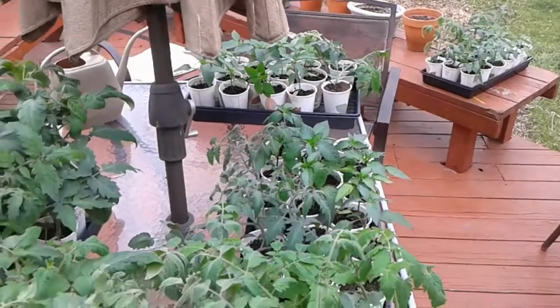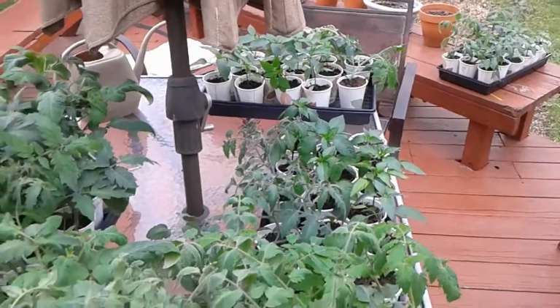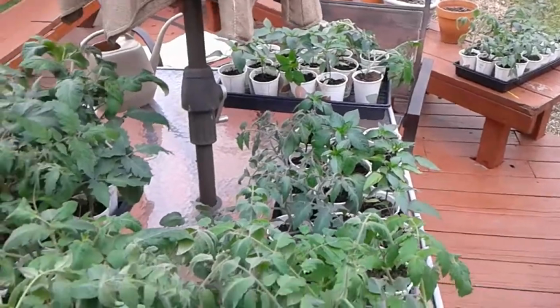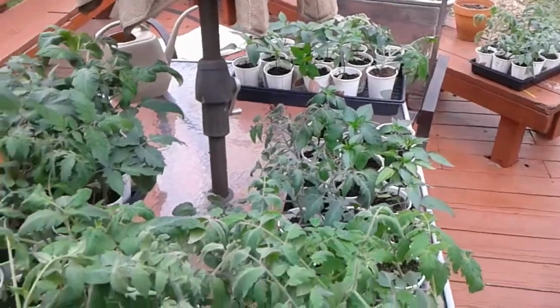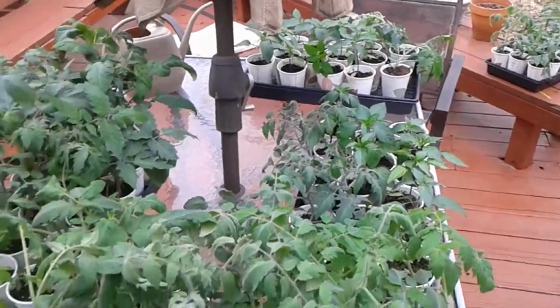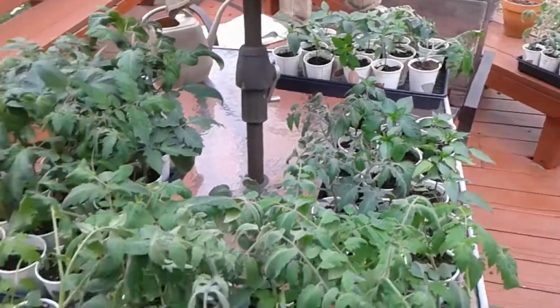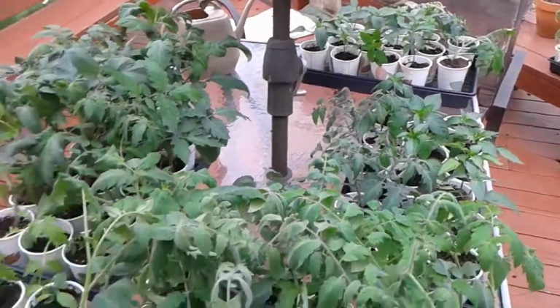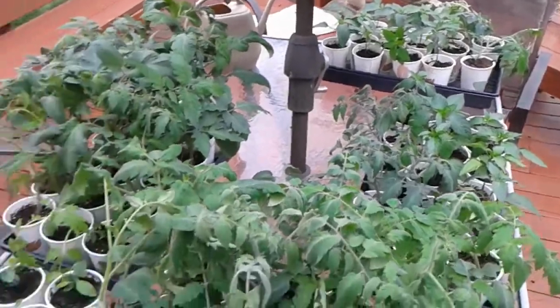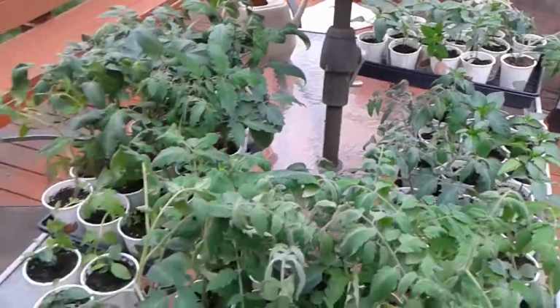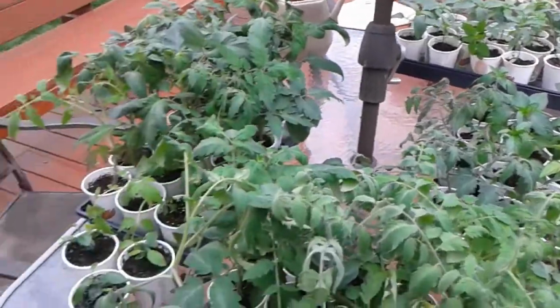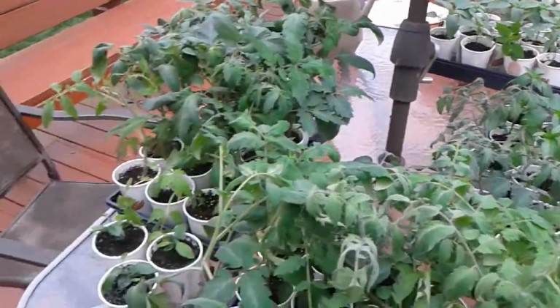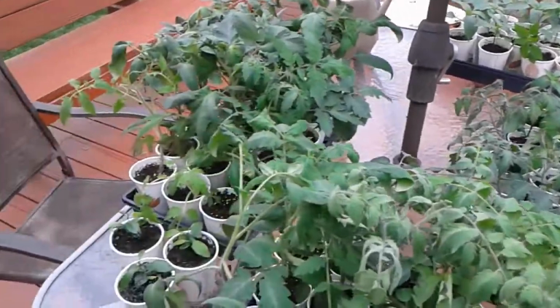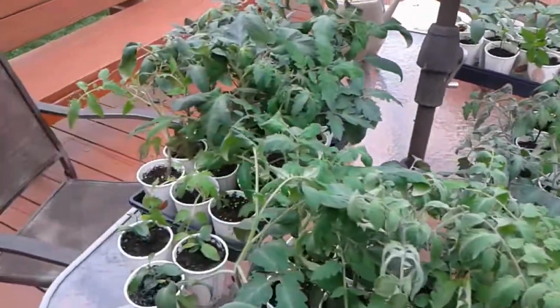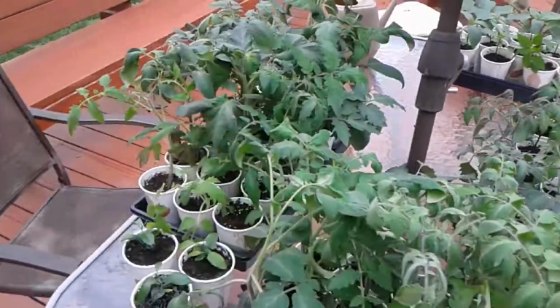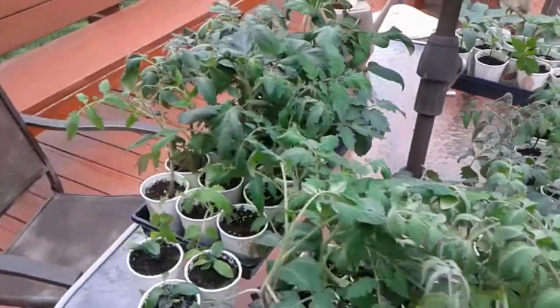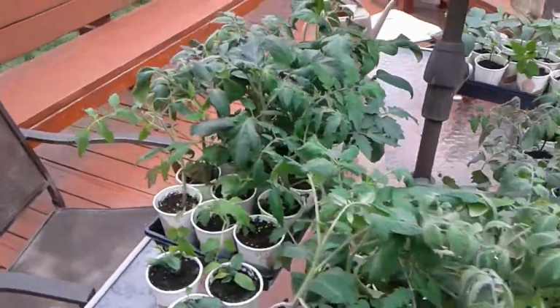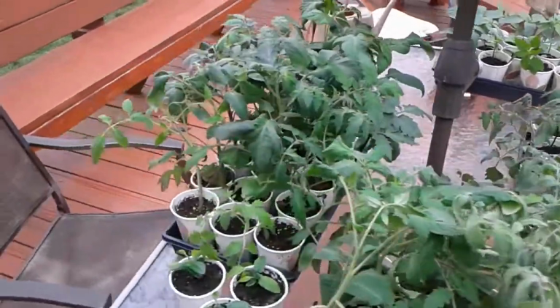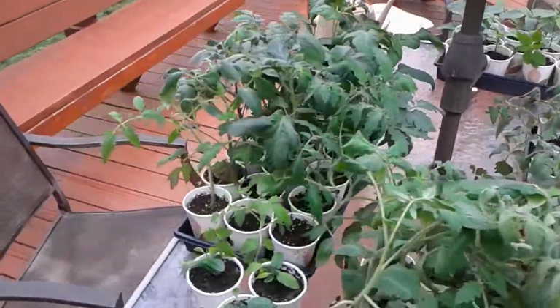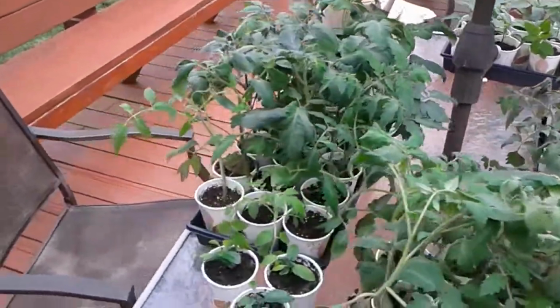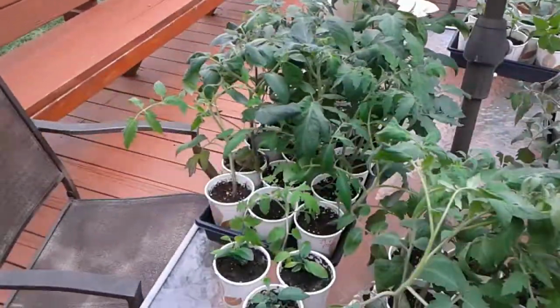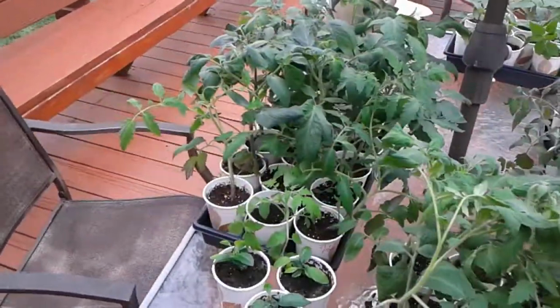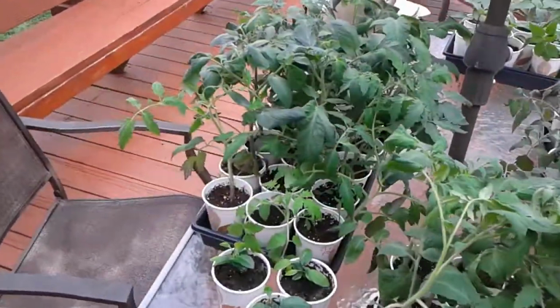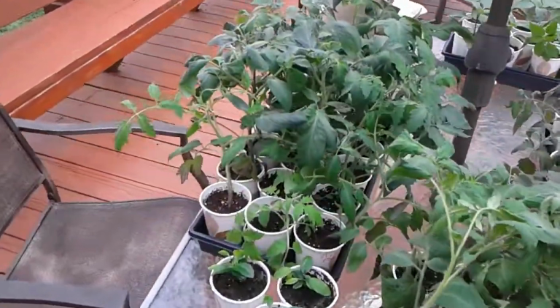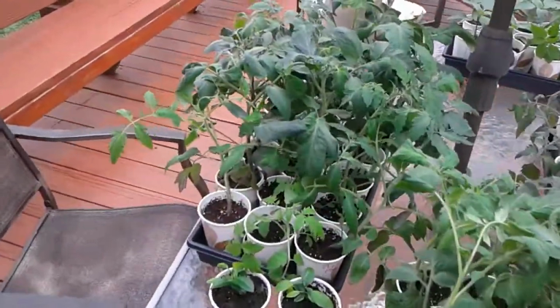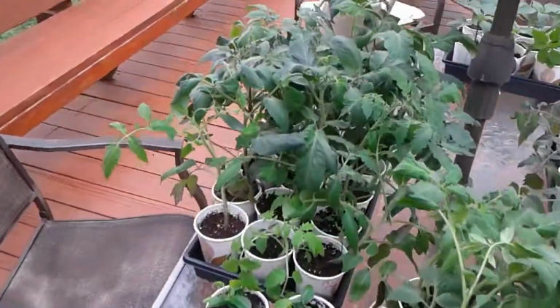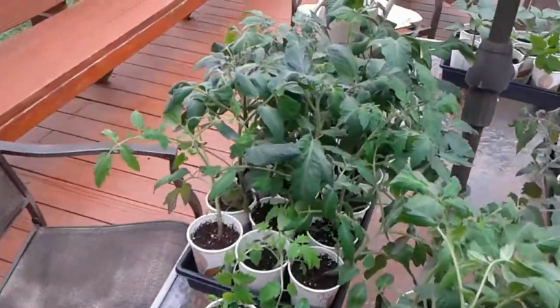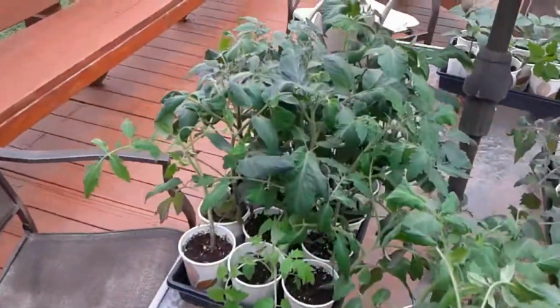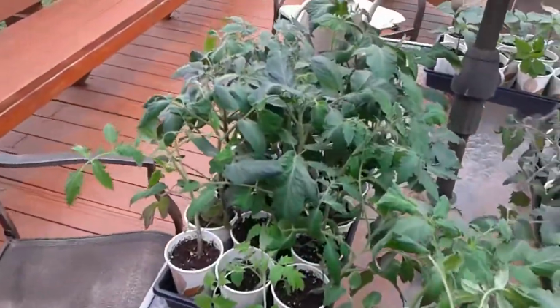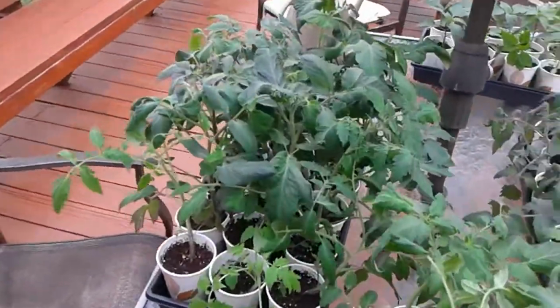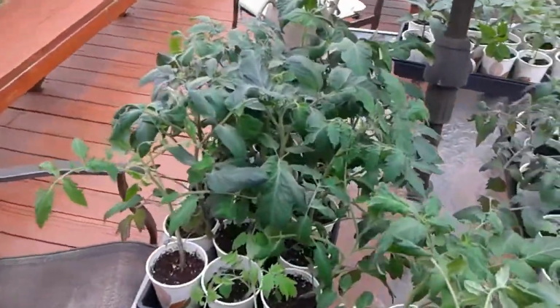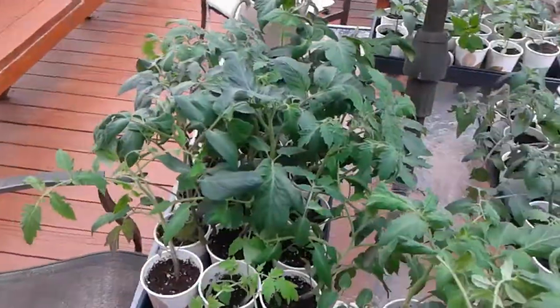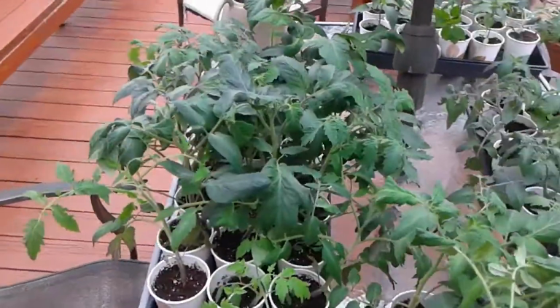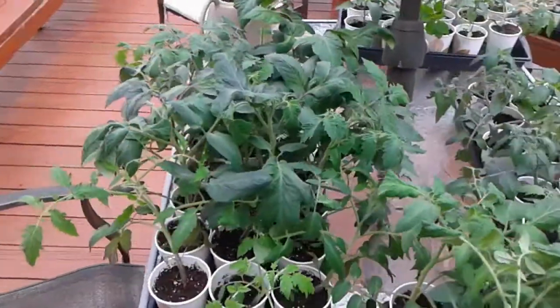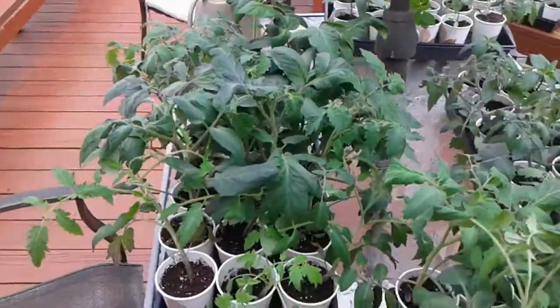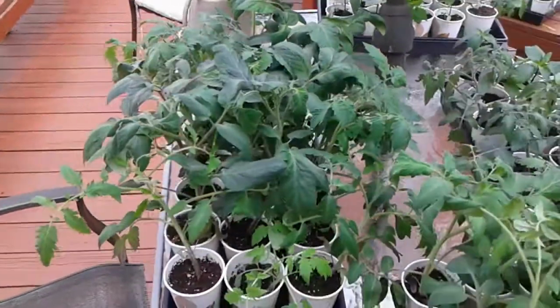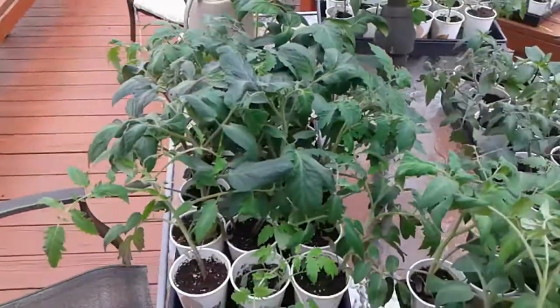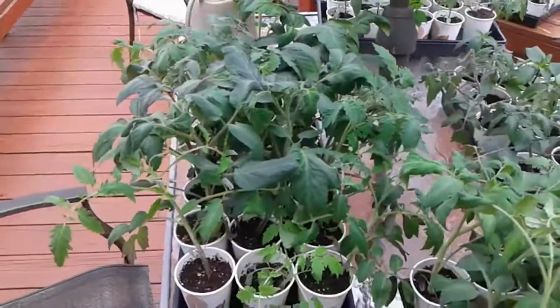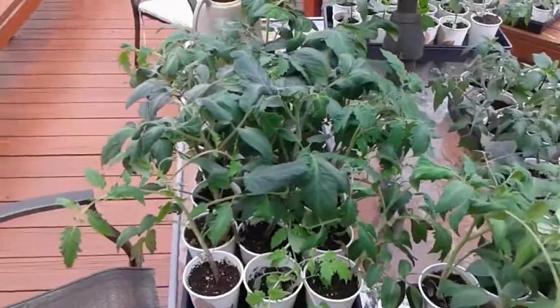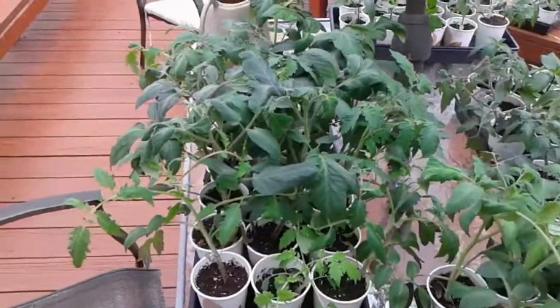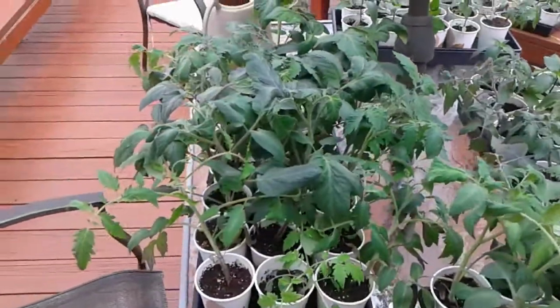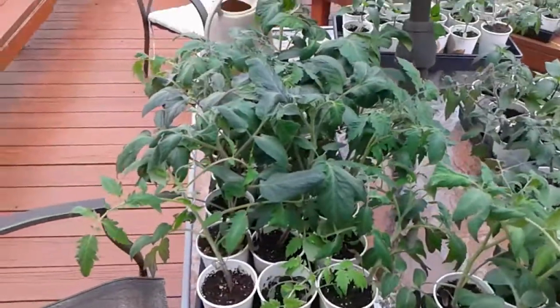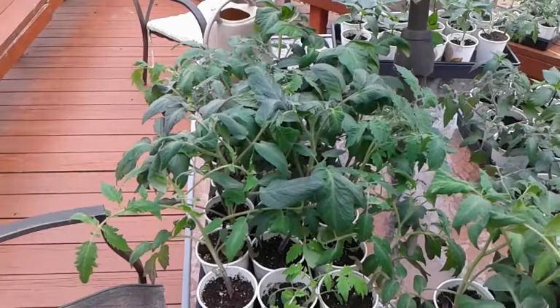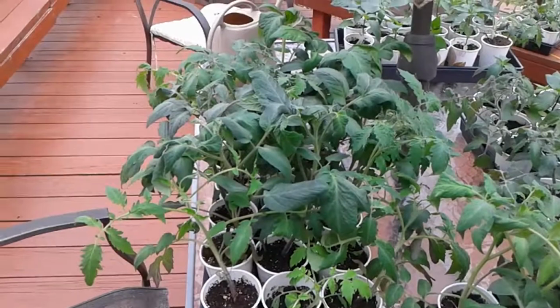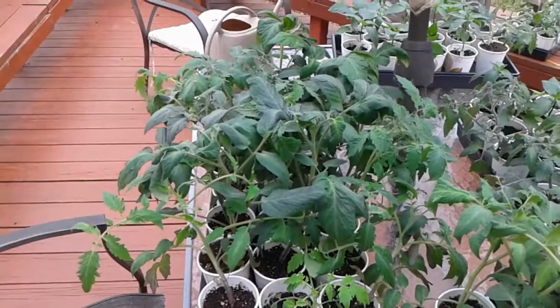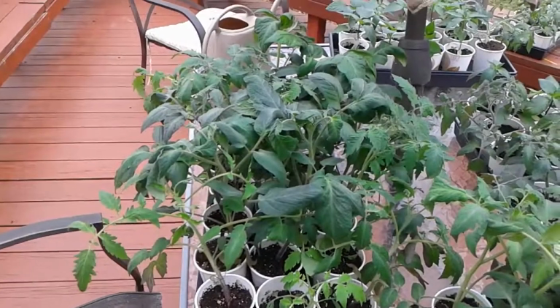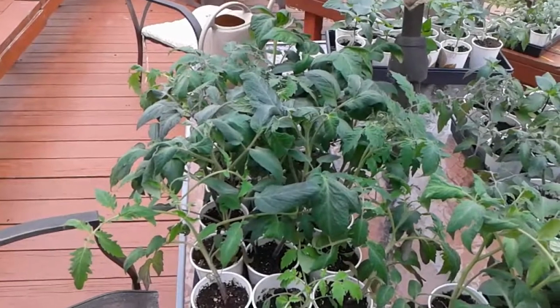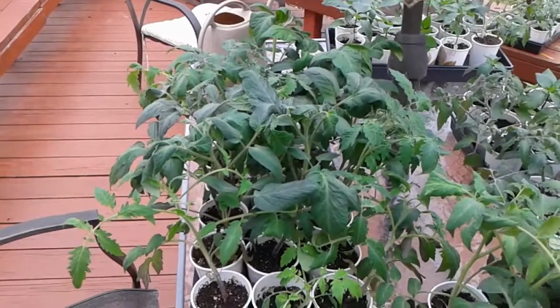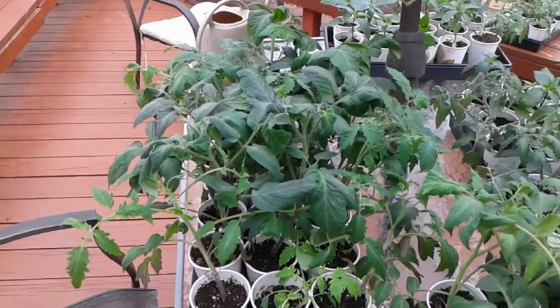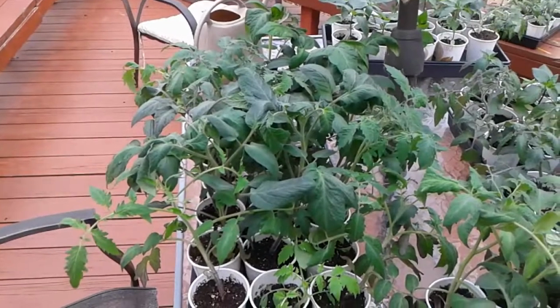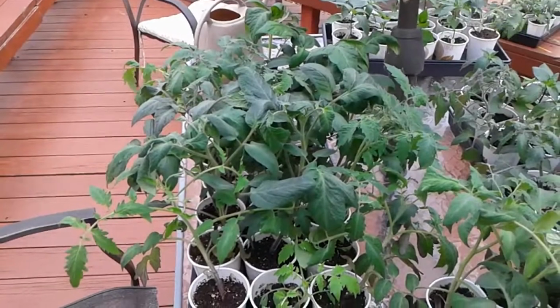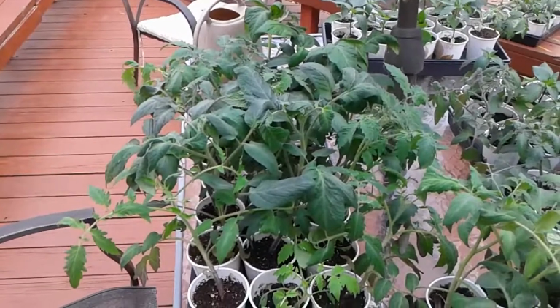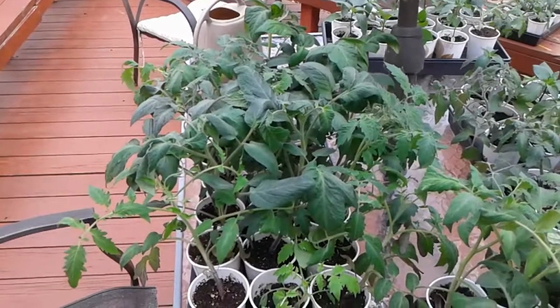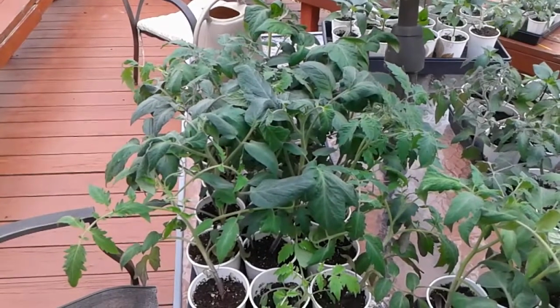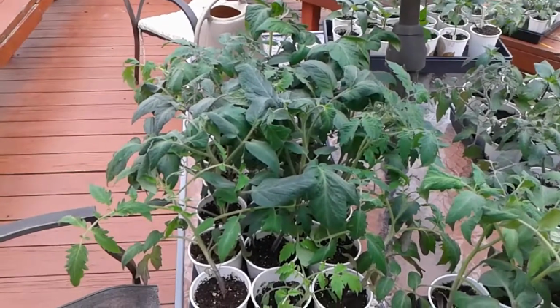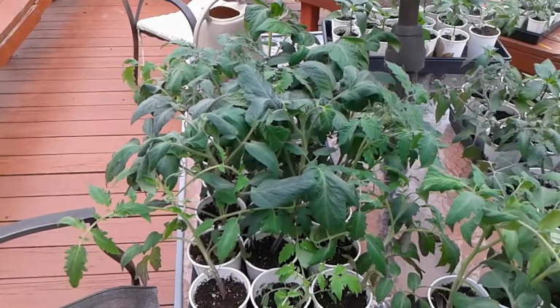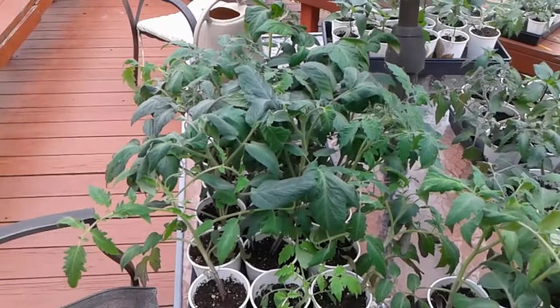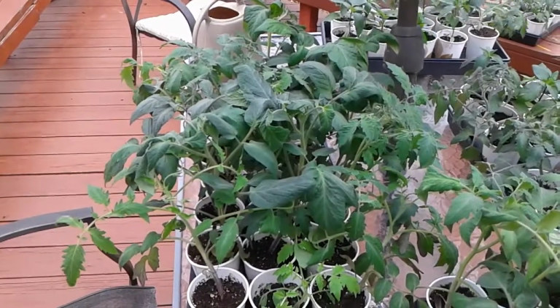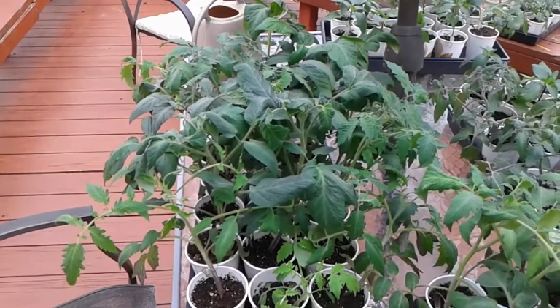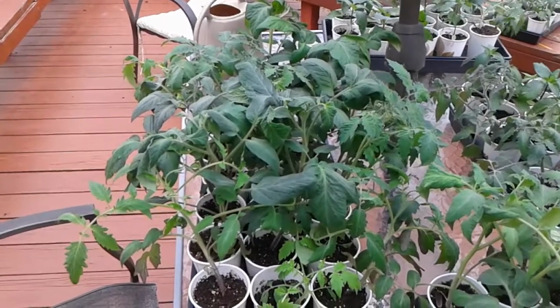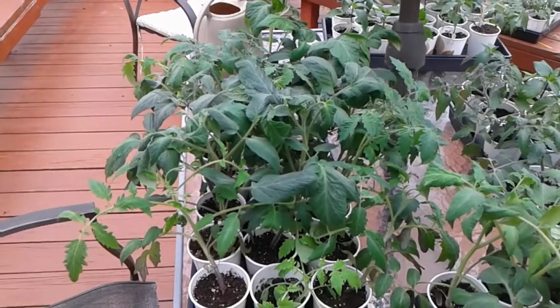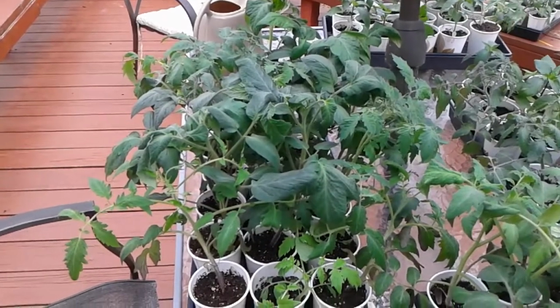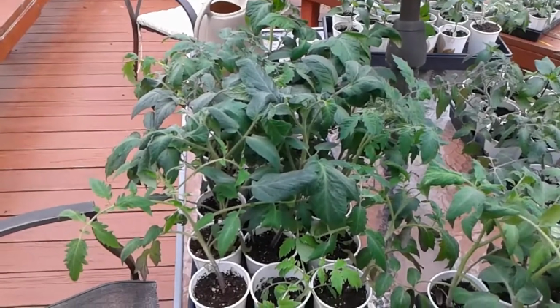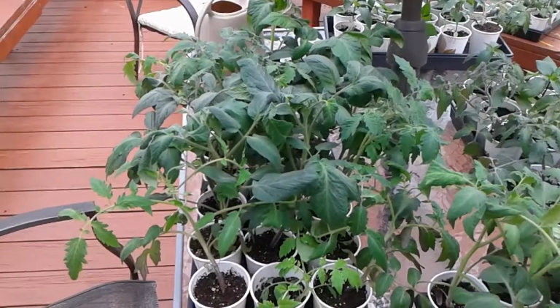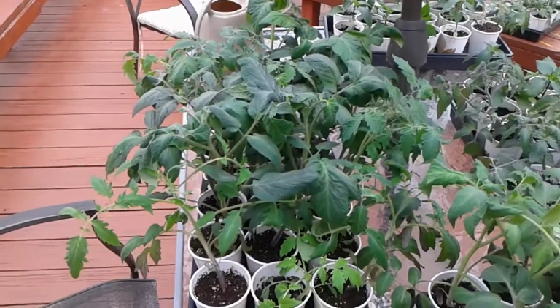As you can see, my plants look really good. That's about it — this has been Farmer Kyle, have a good day.